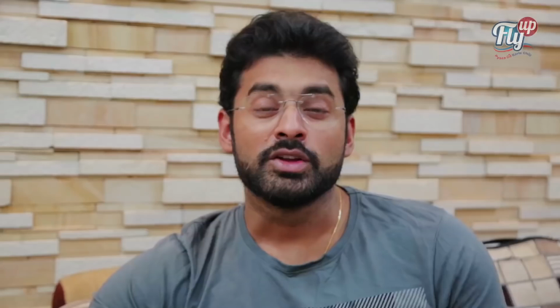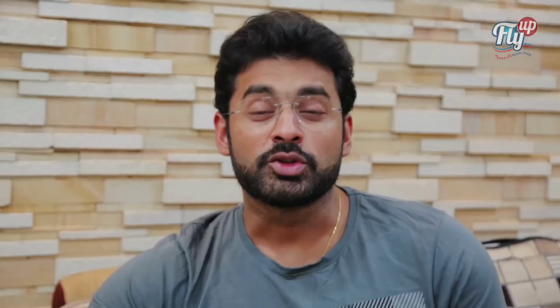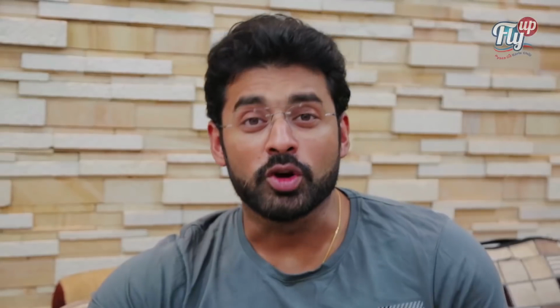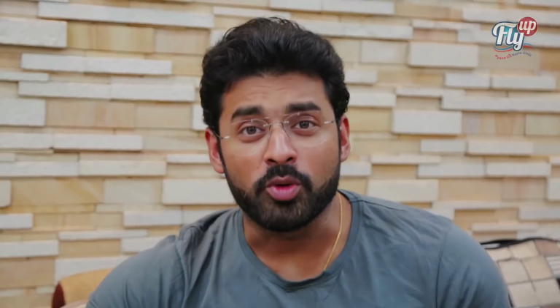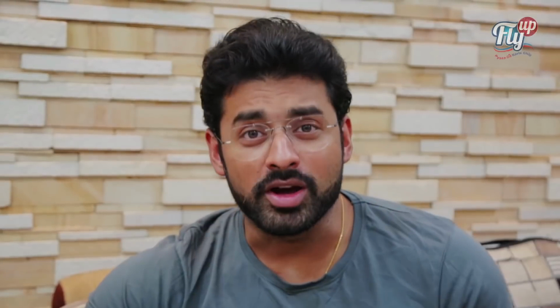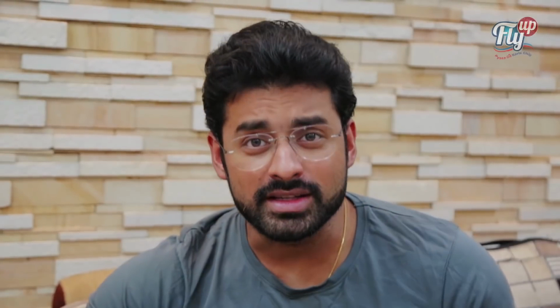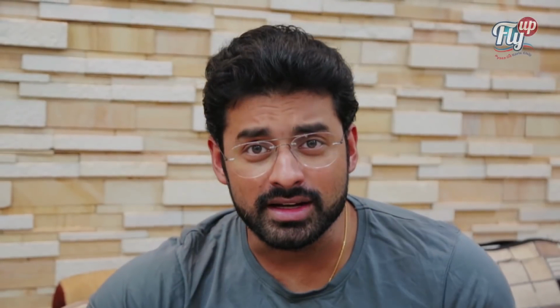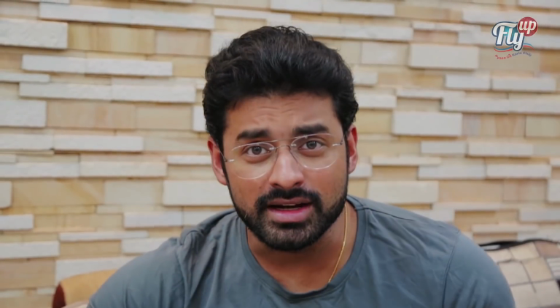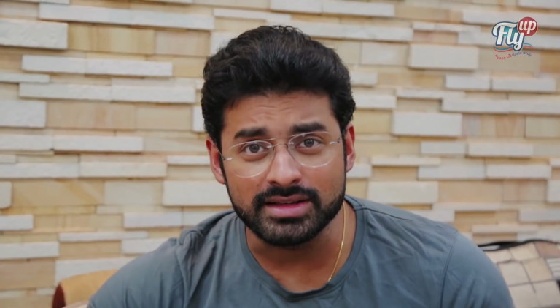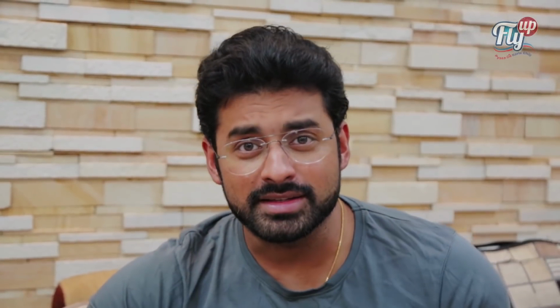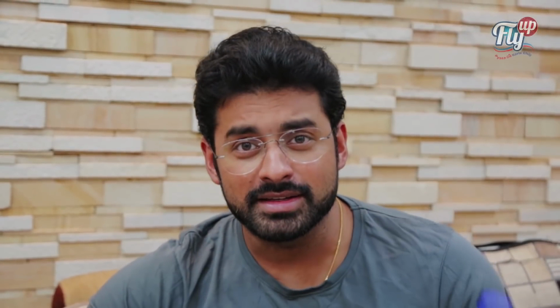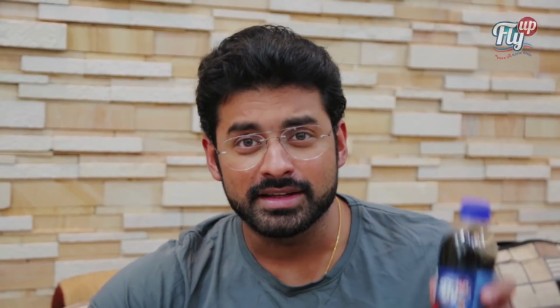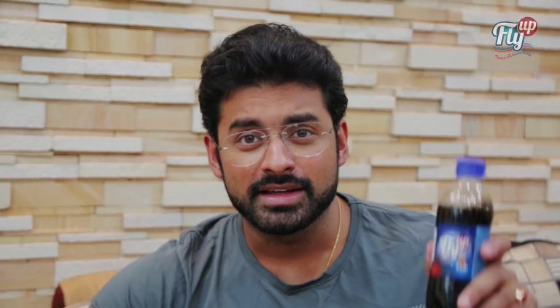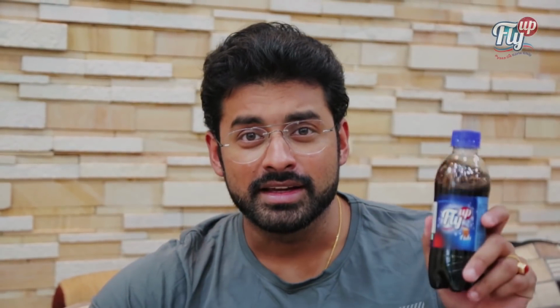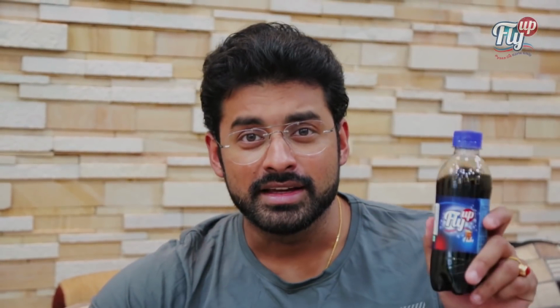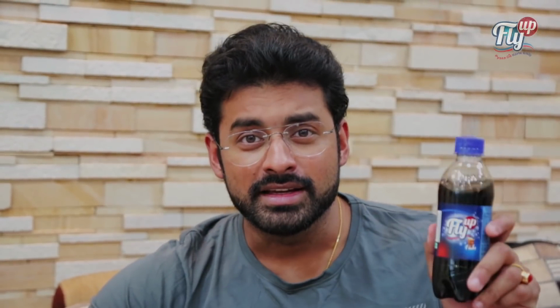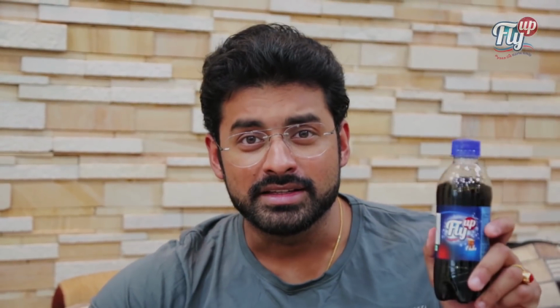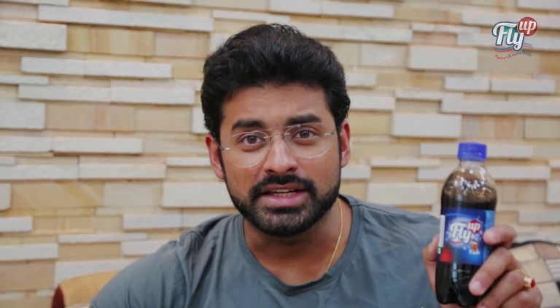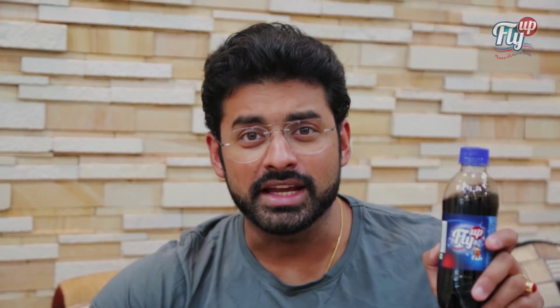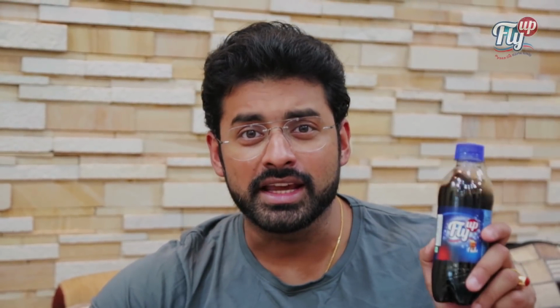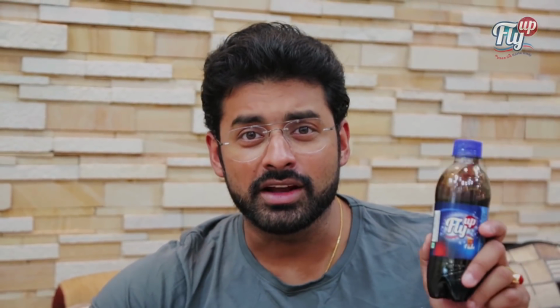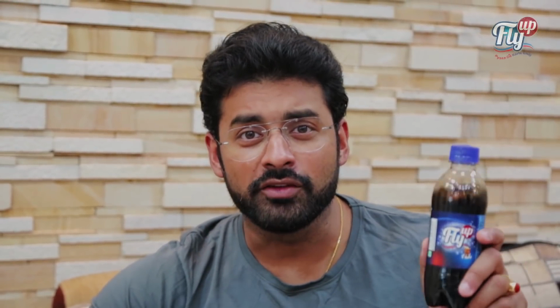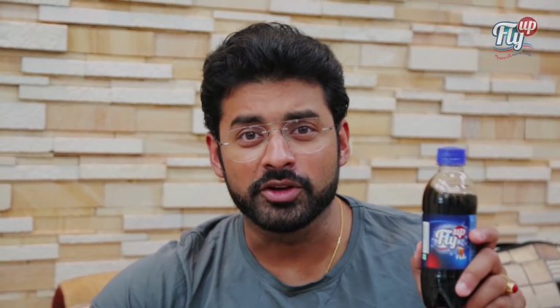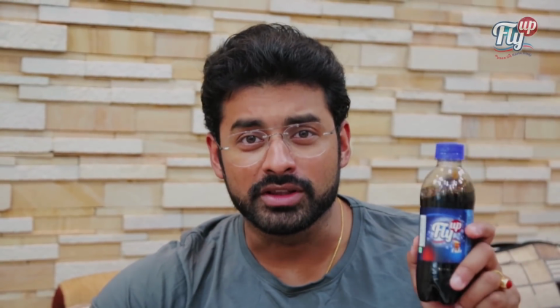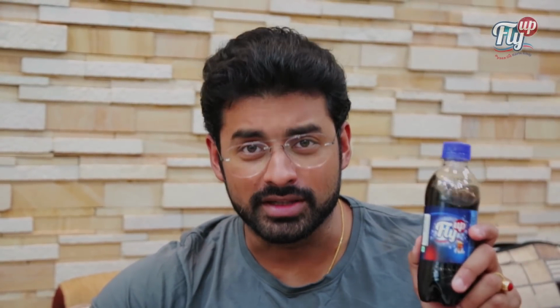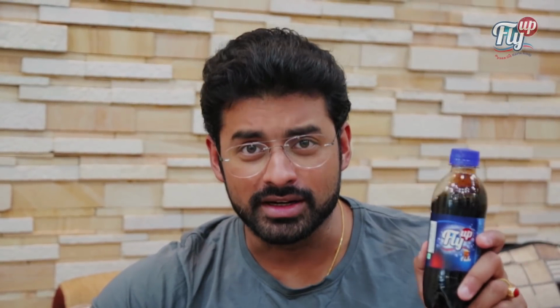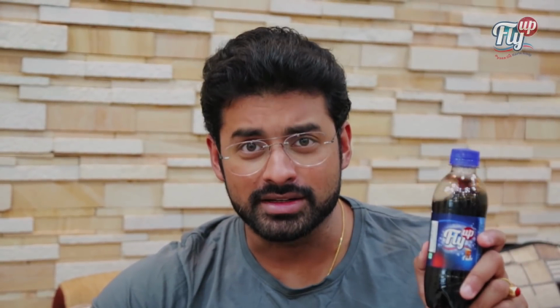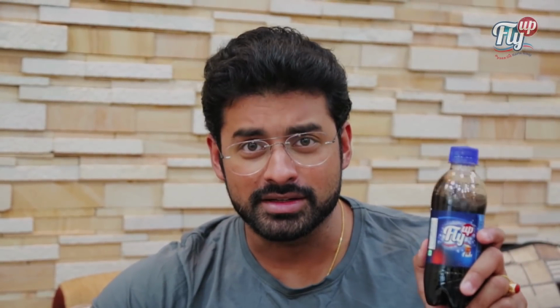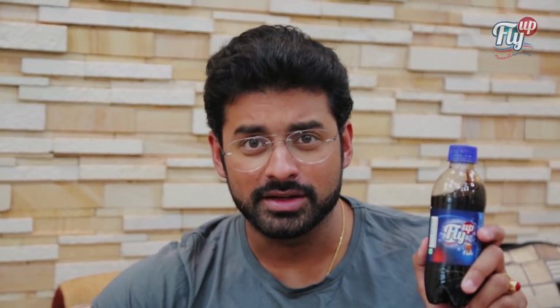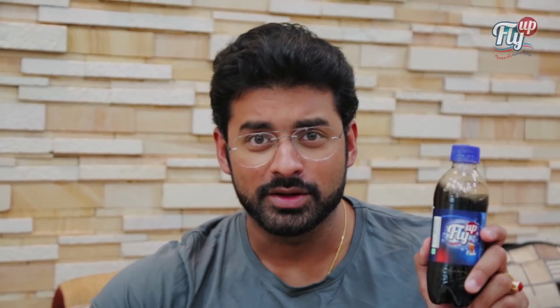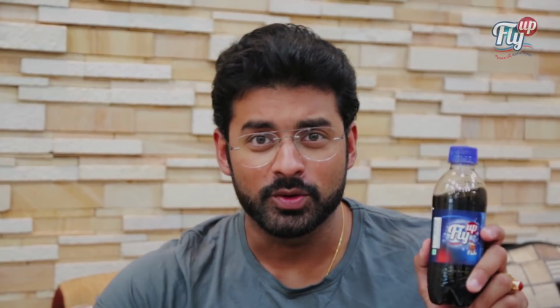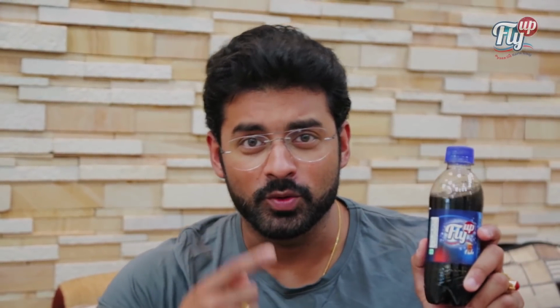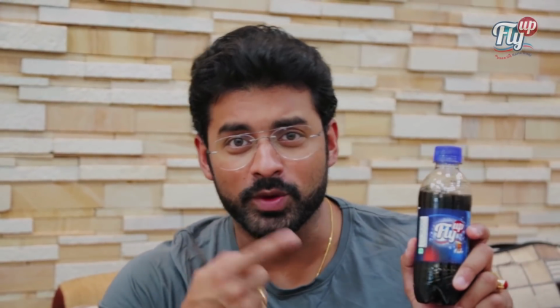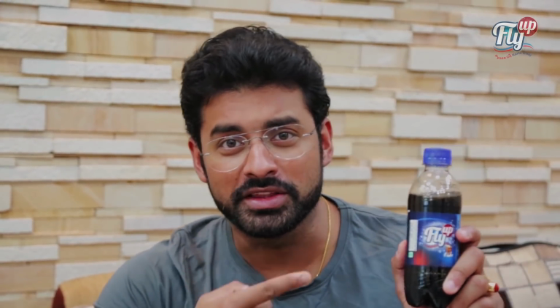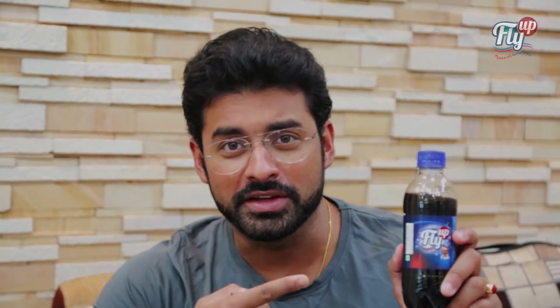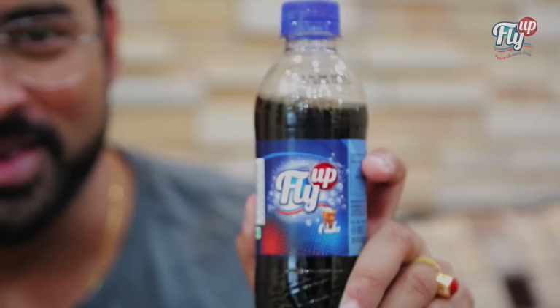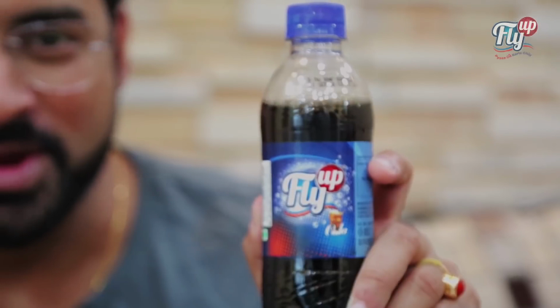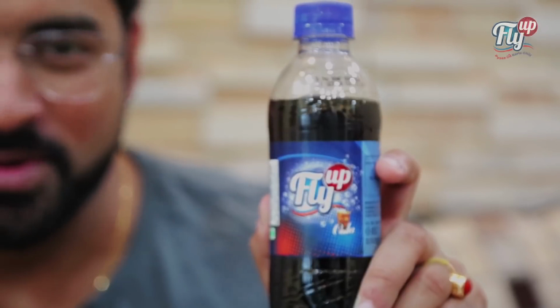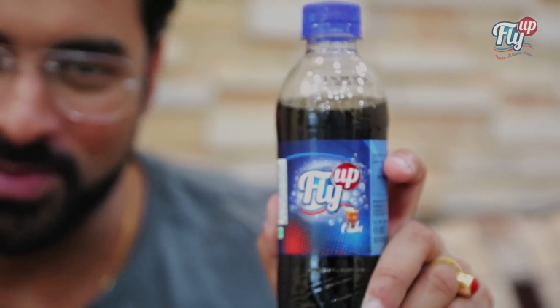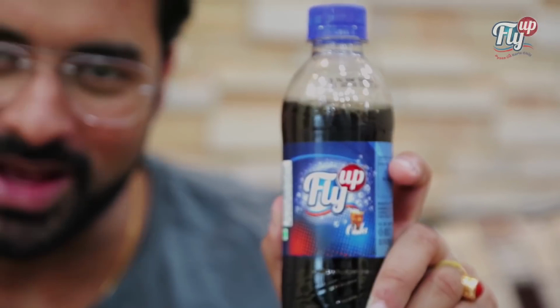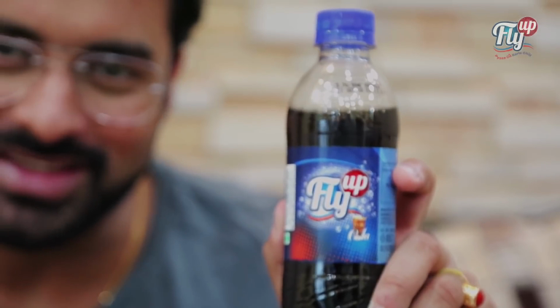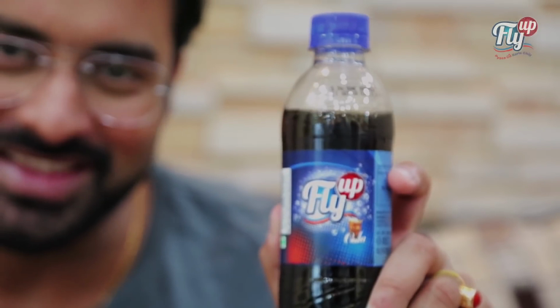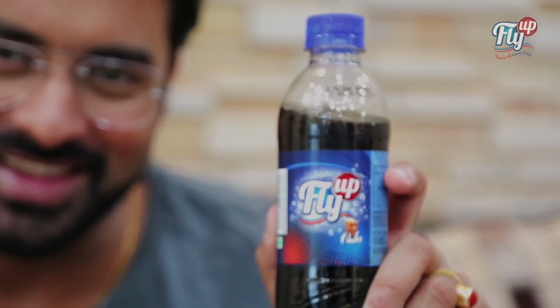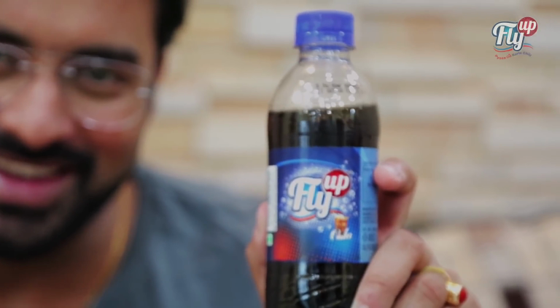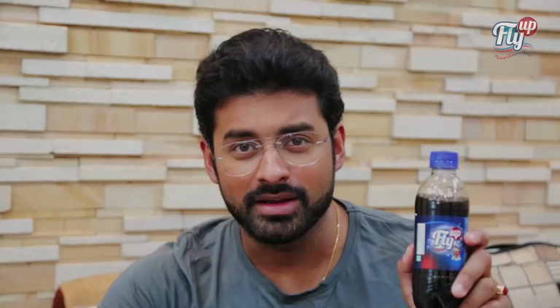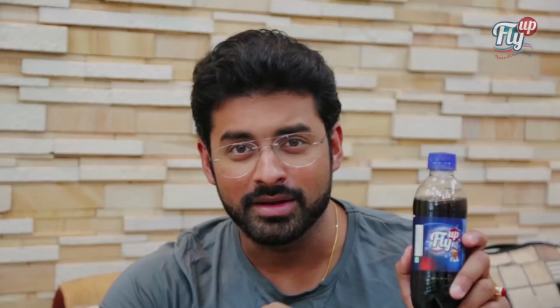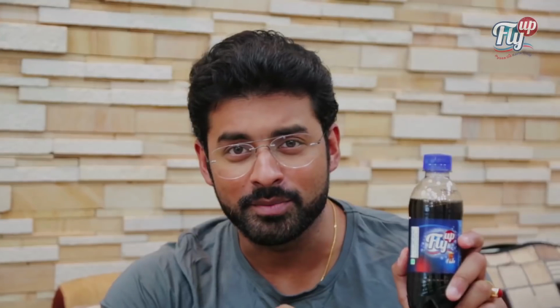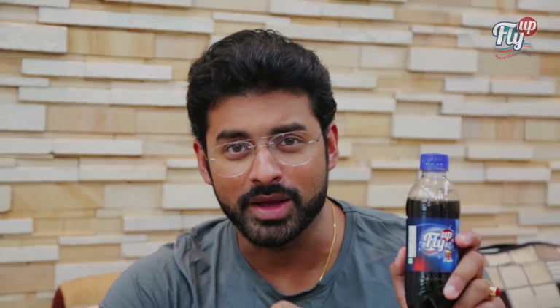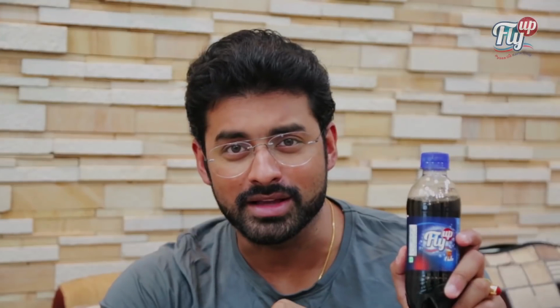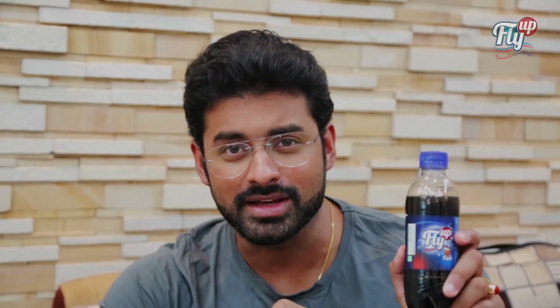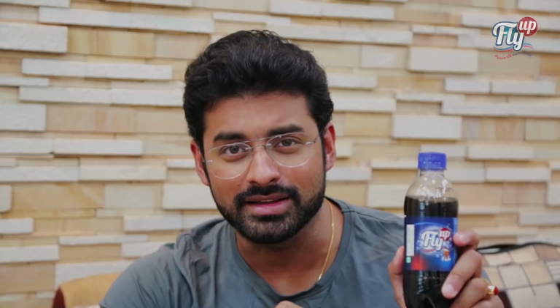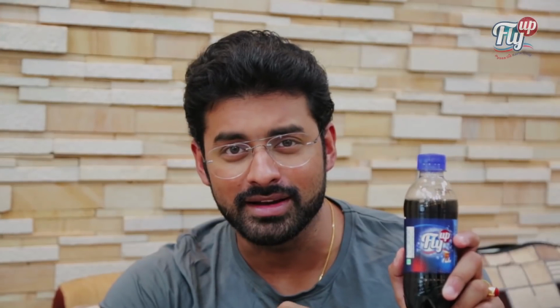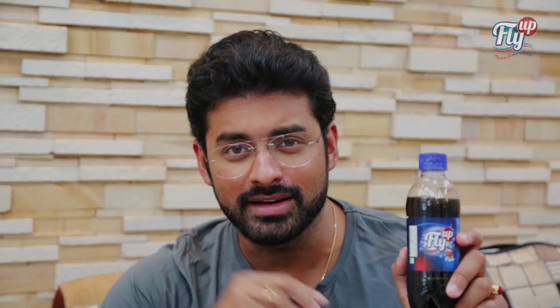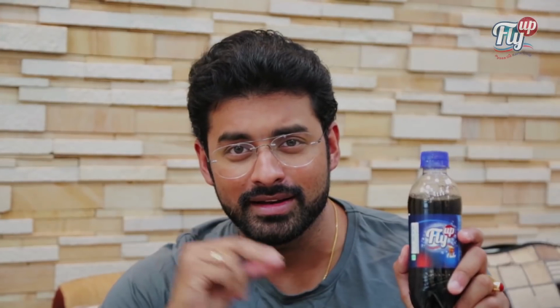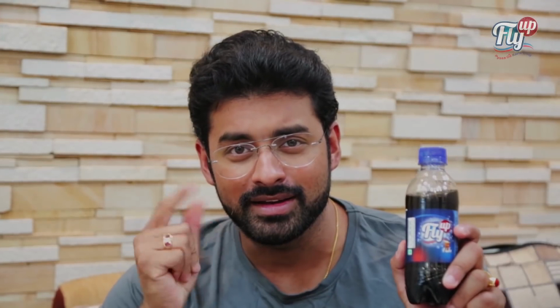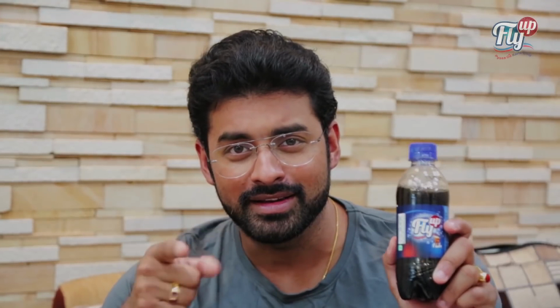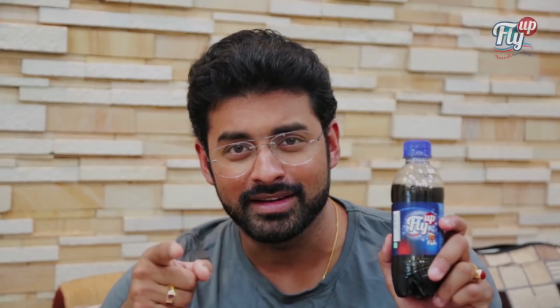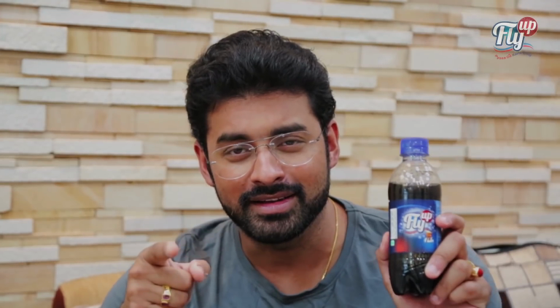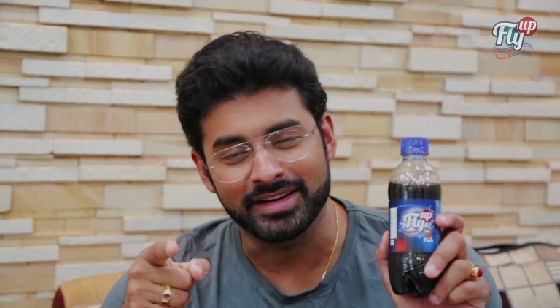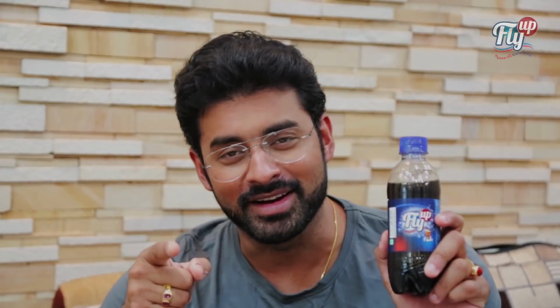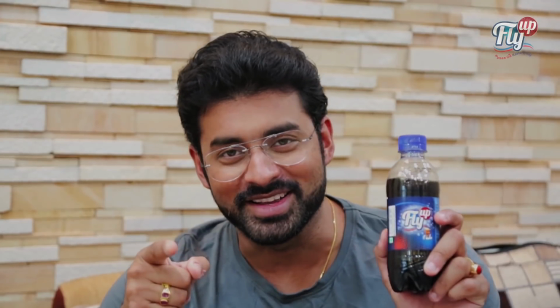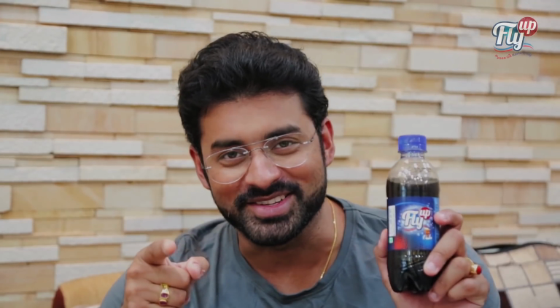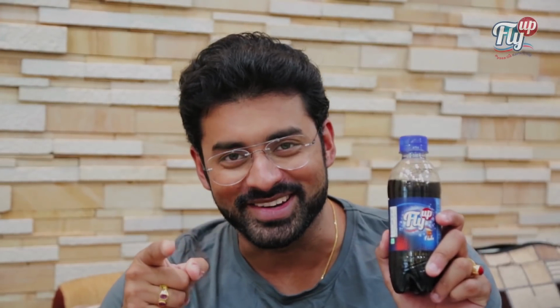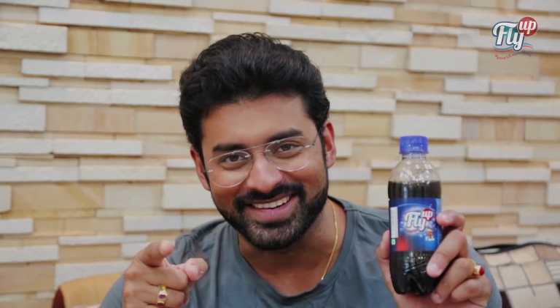So boys and girls, take care of your thirst with Fly Up — Pyaasa Dil Kar Le Chill.